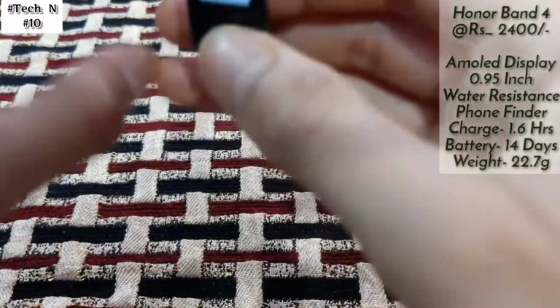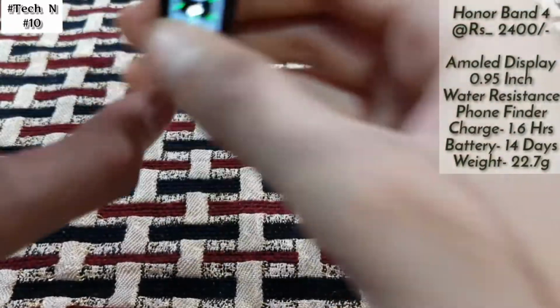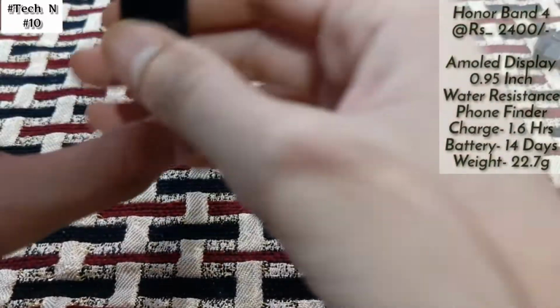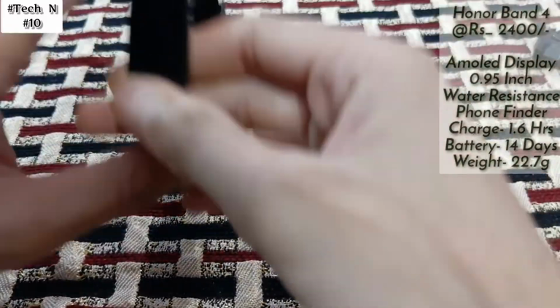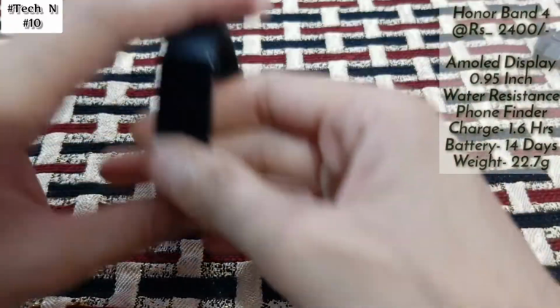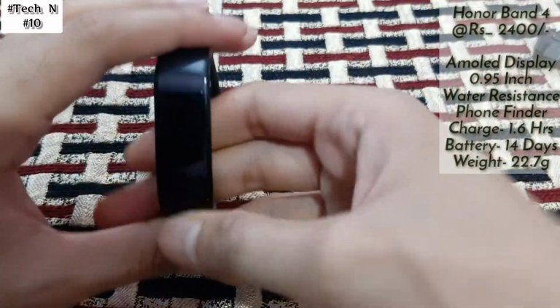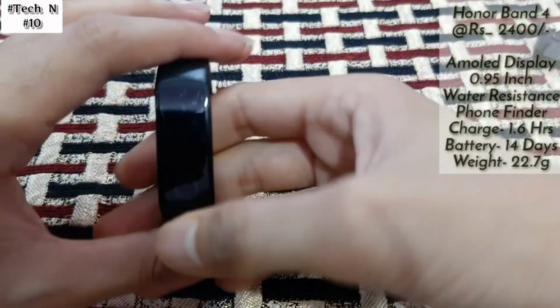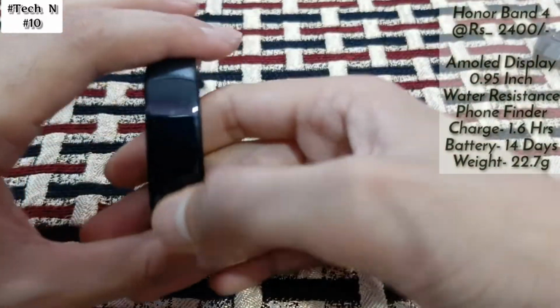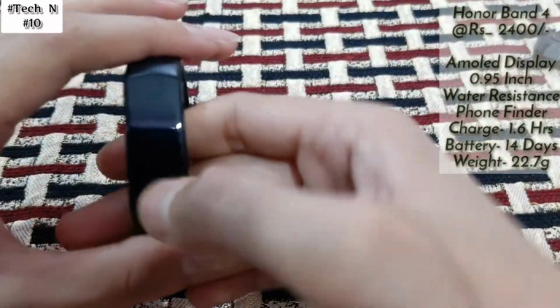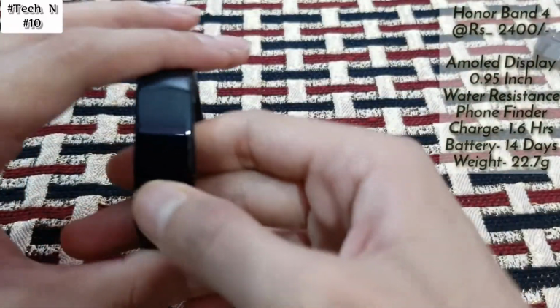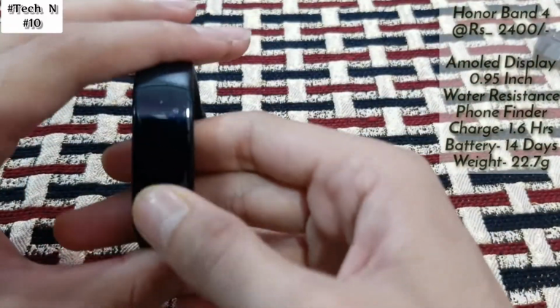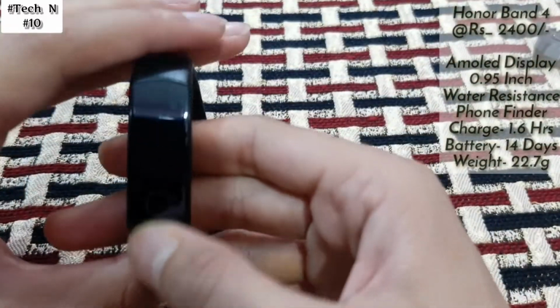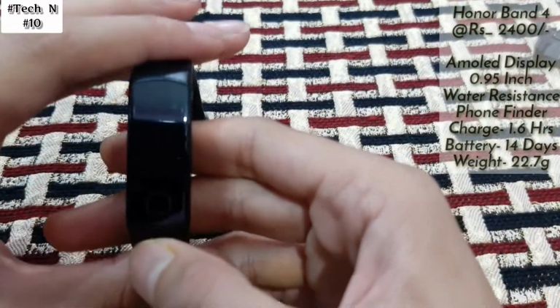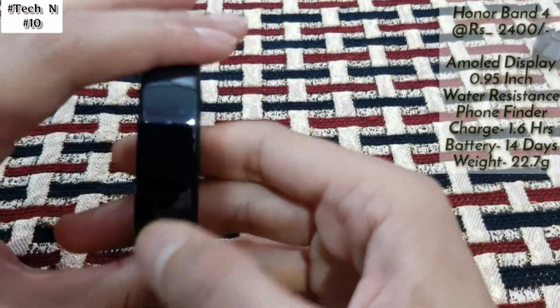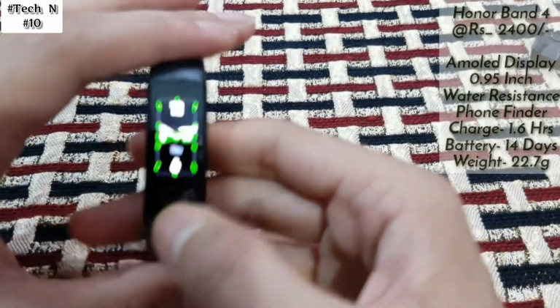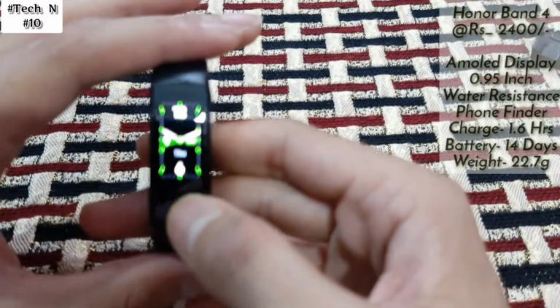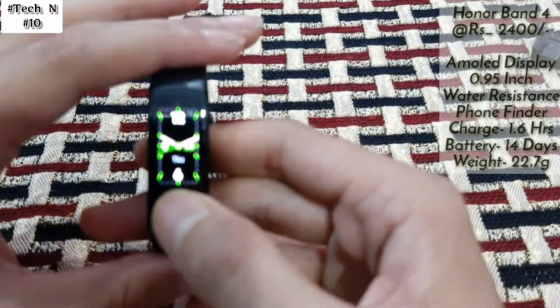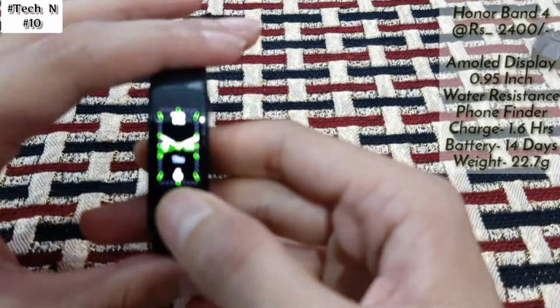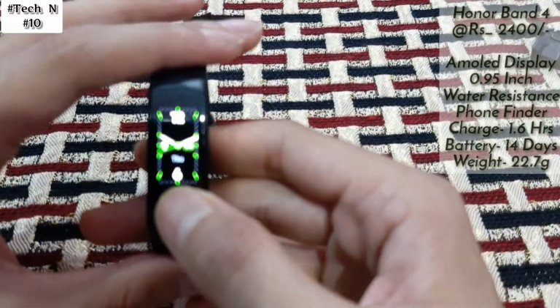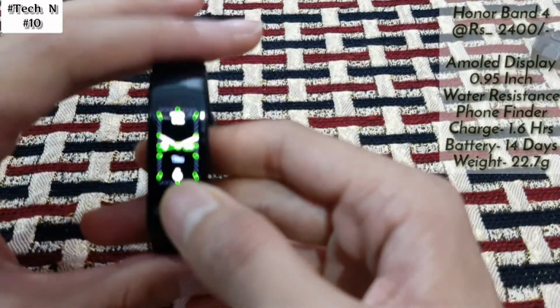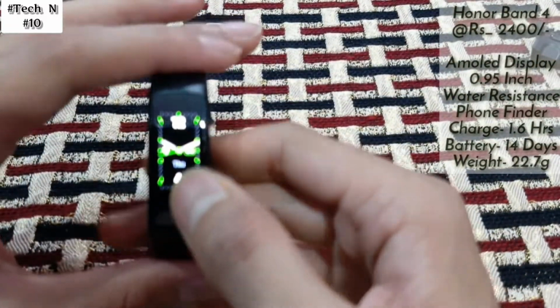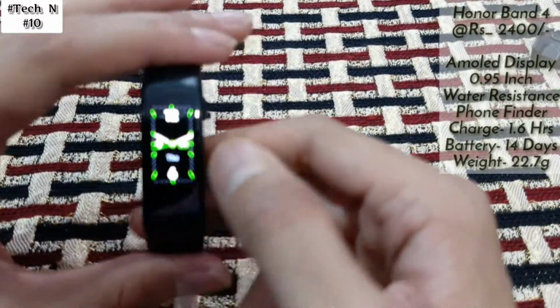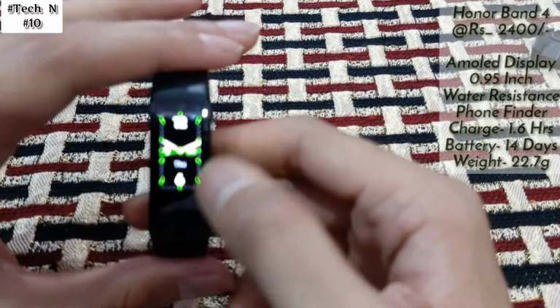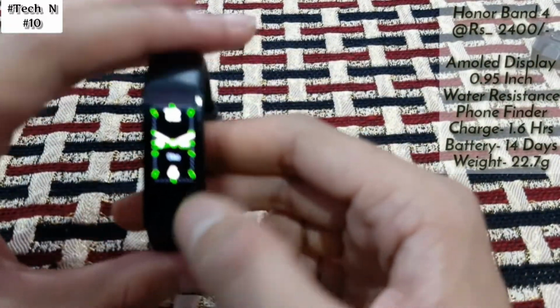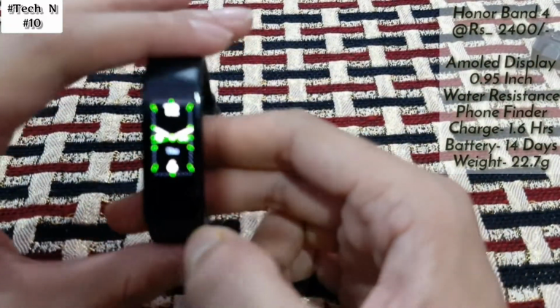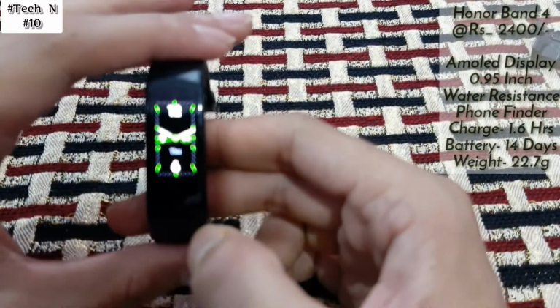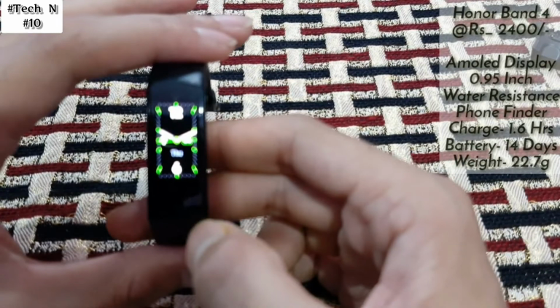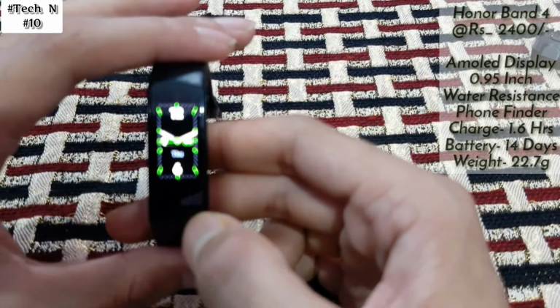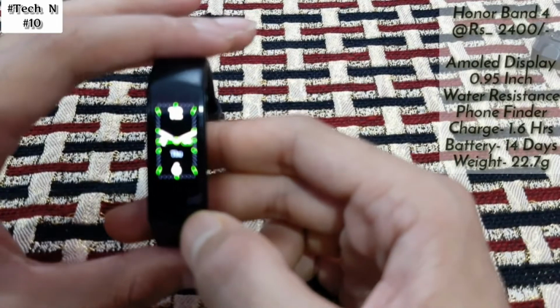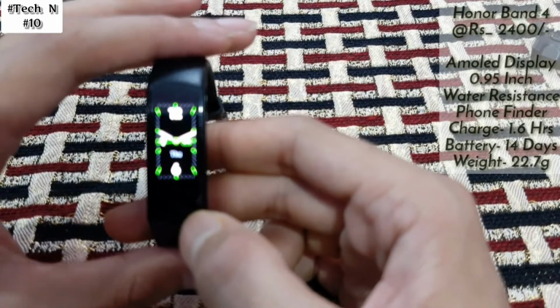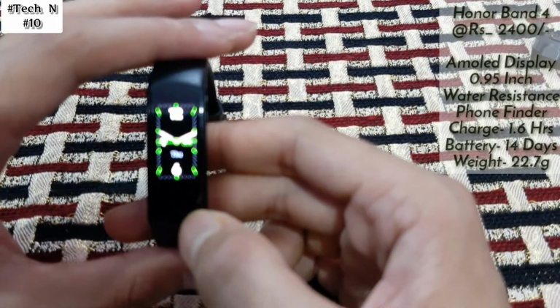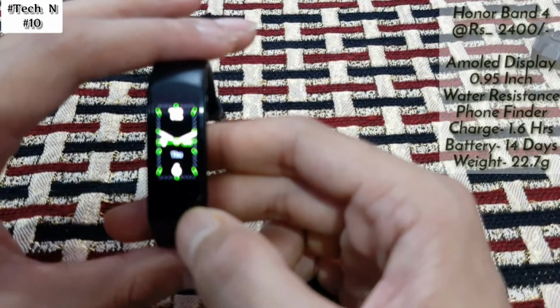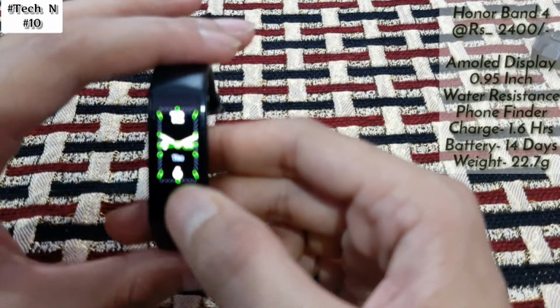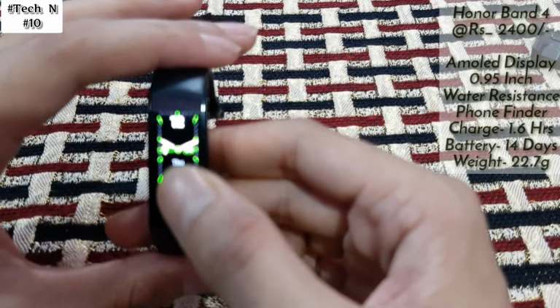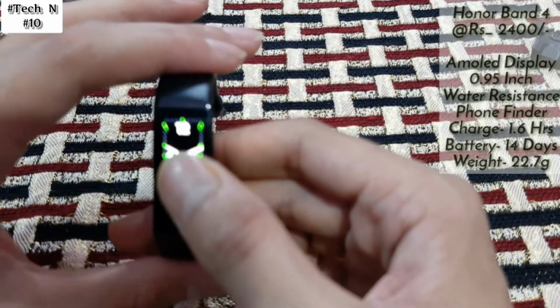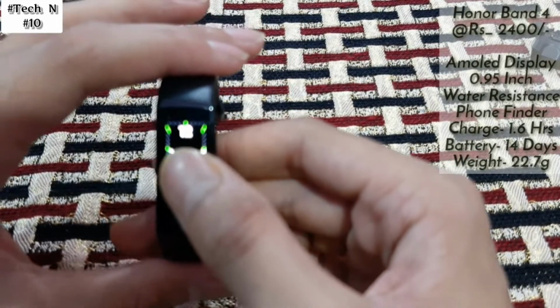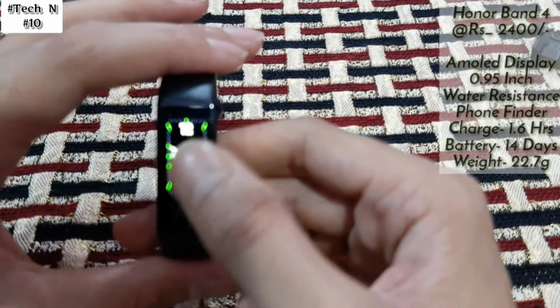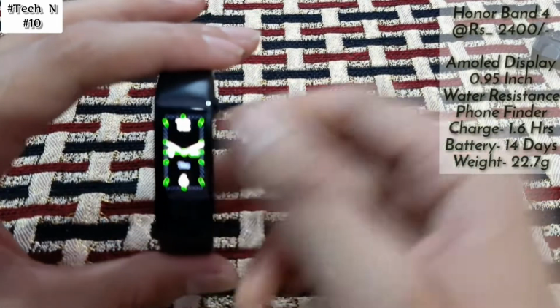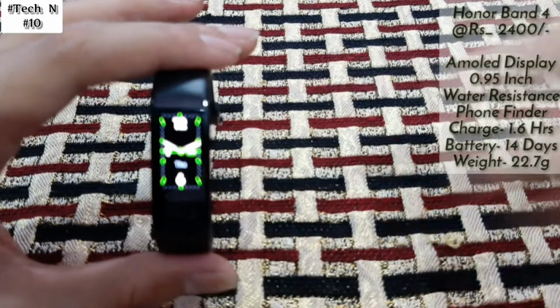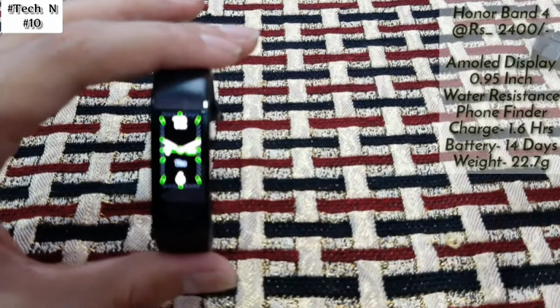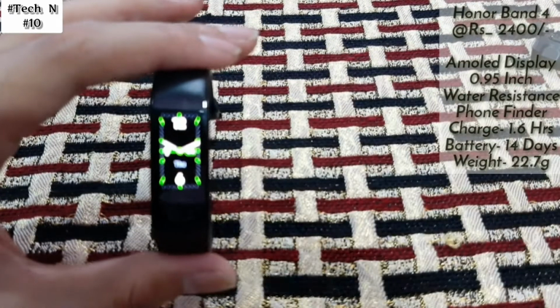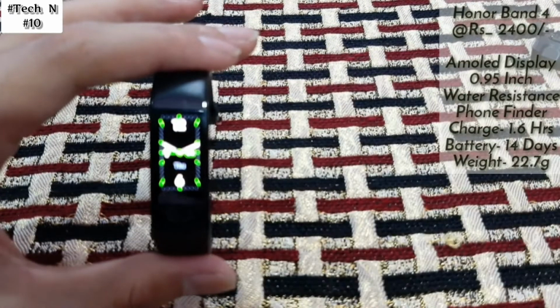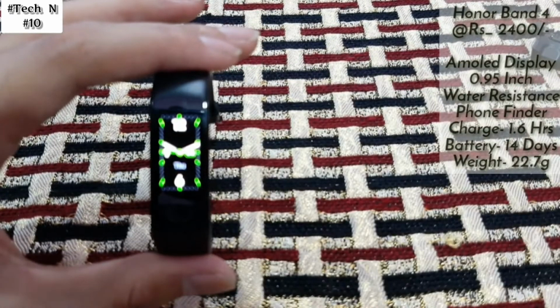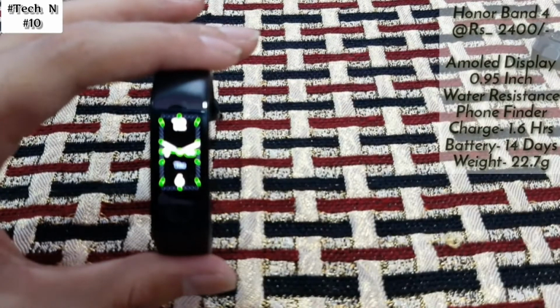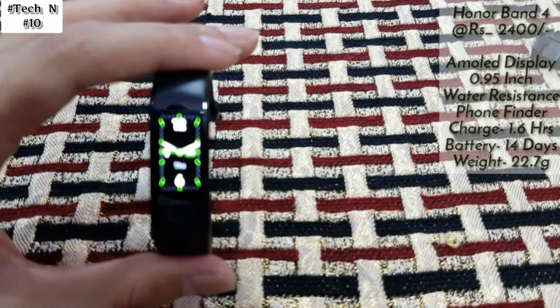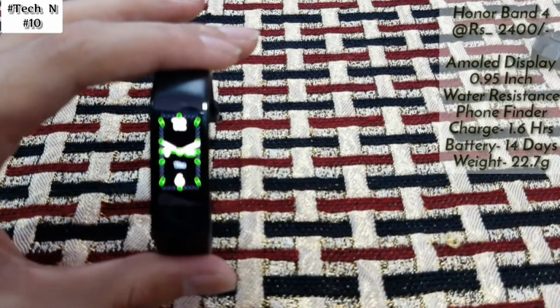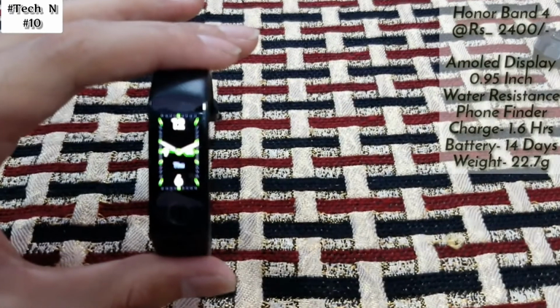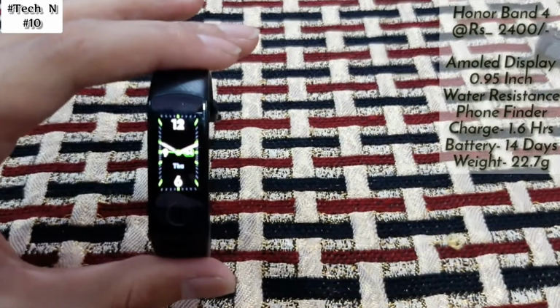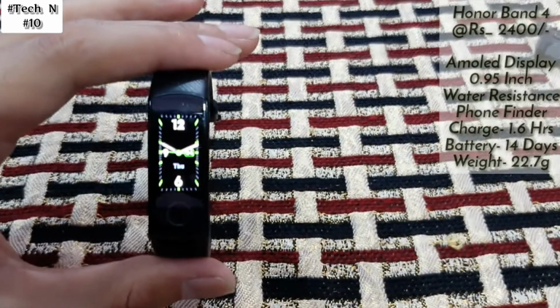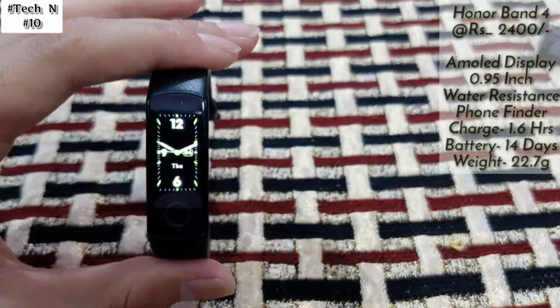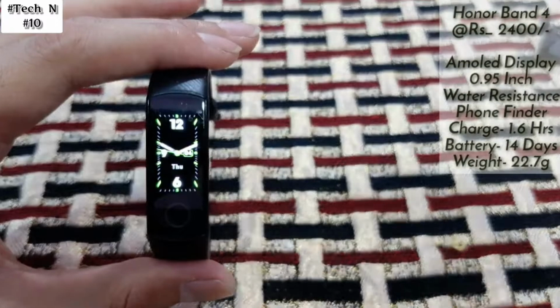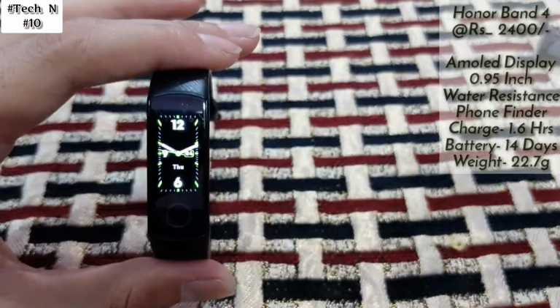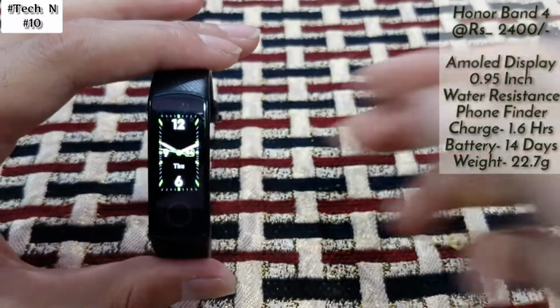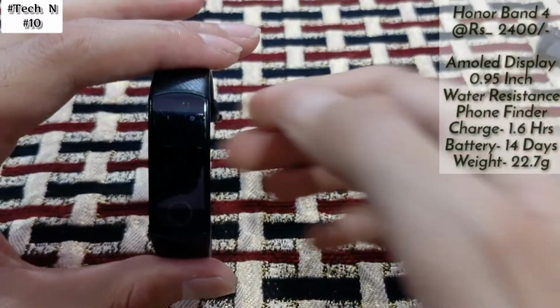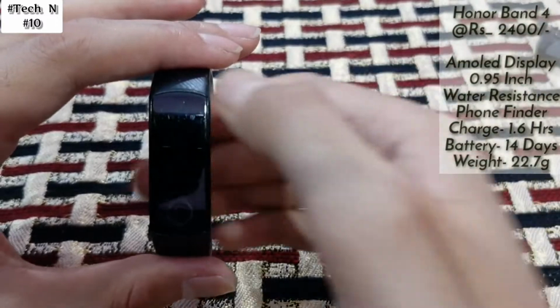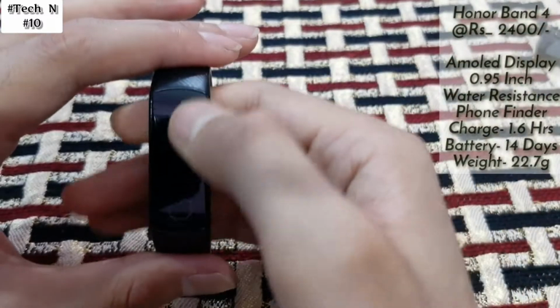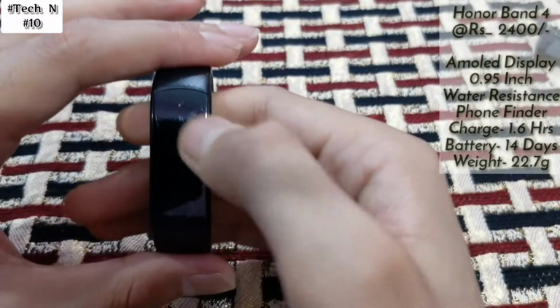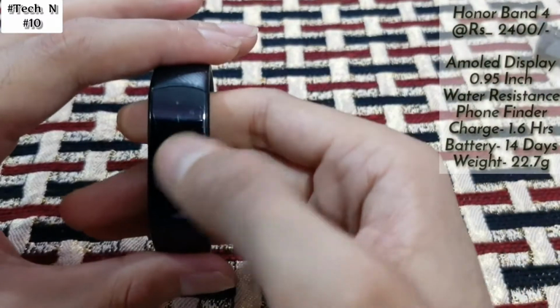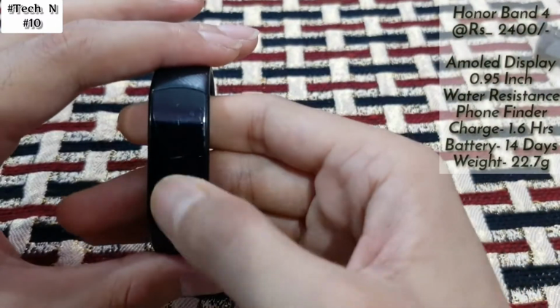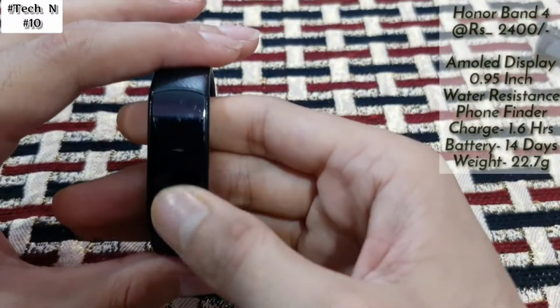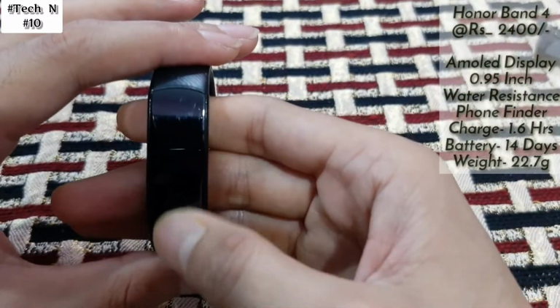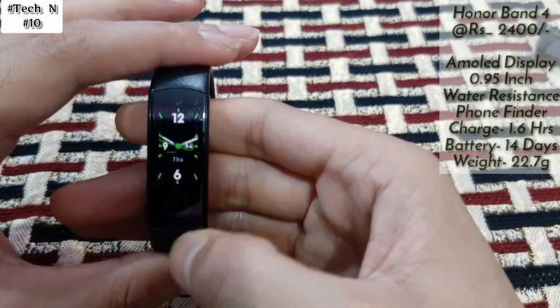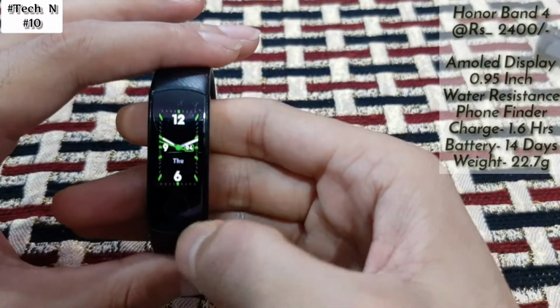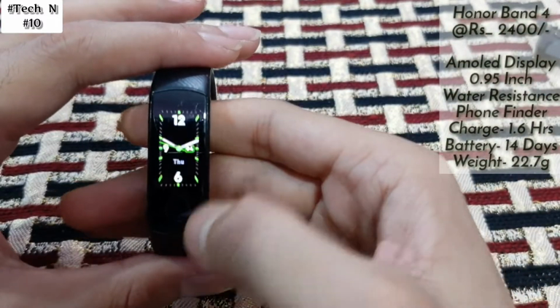Now let's talk about the band. As you can see, in this we get an AMOLED display and it's a full color display.